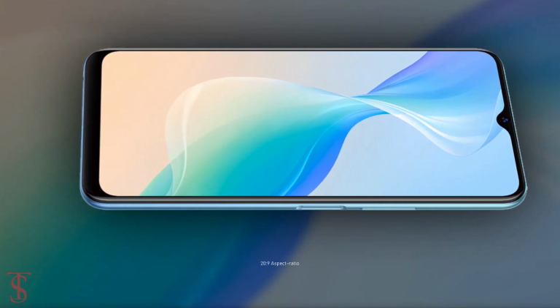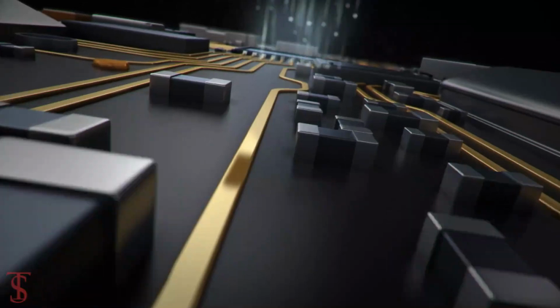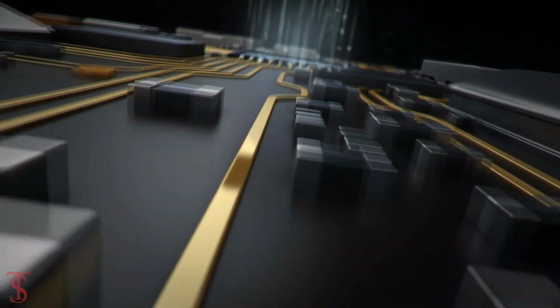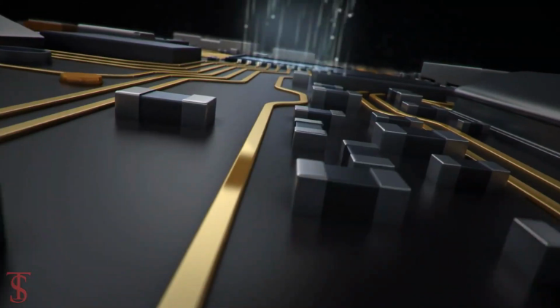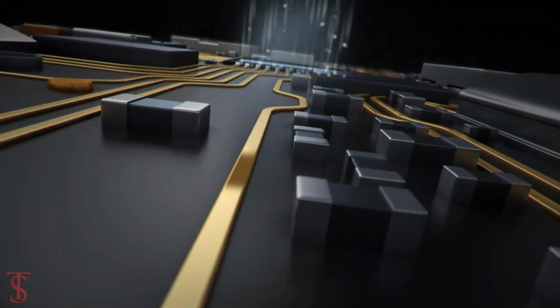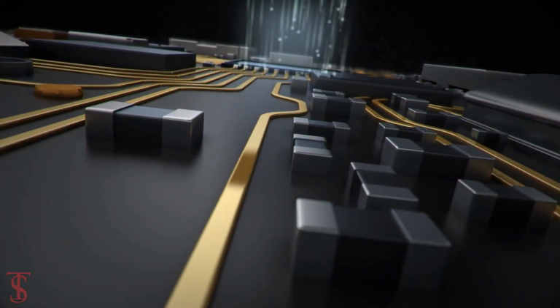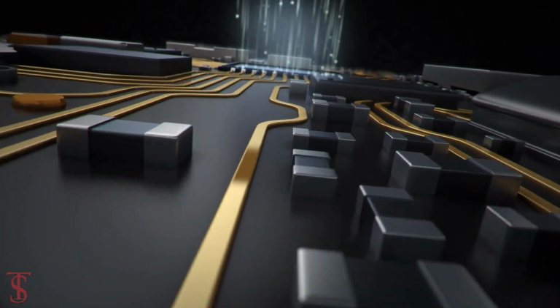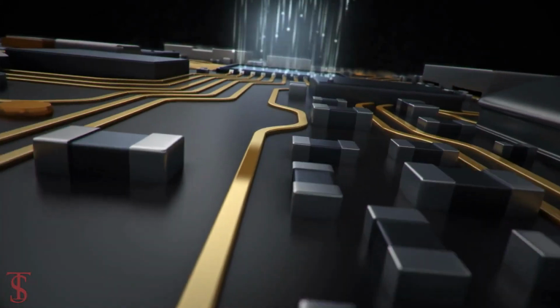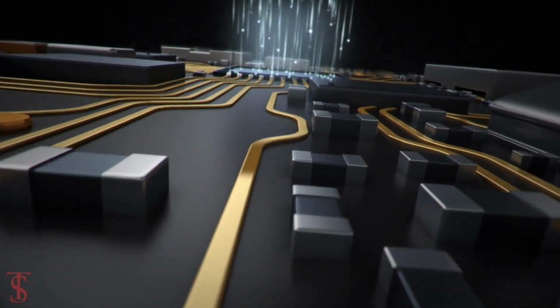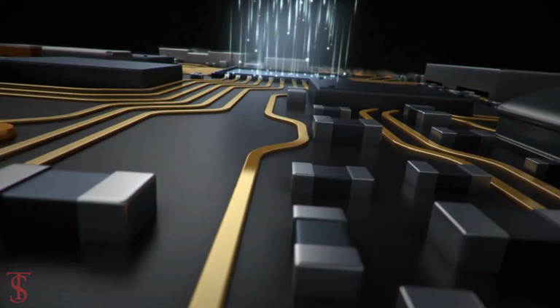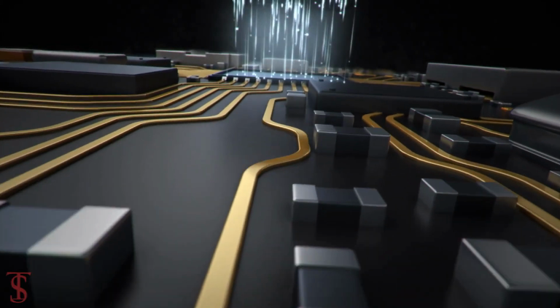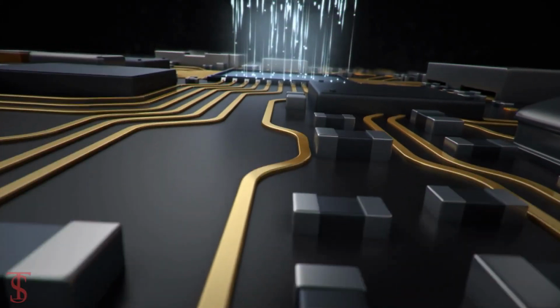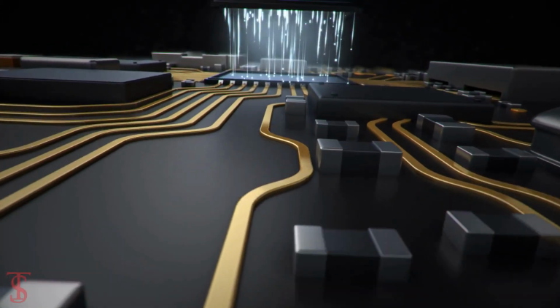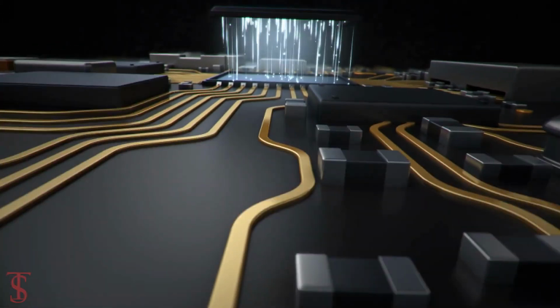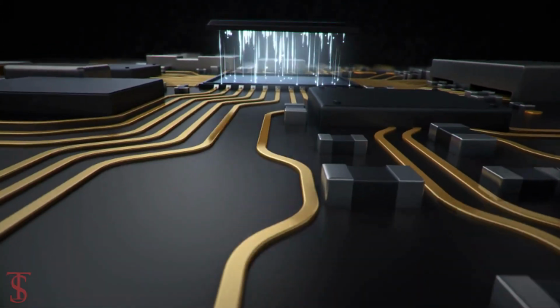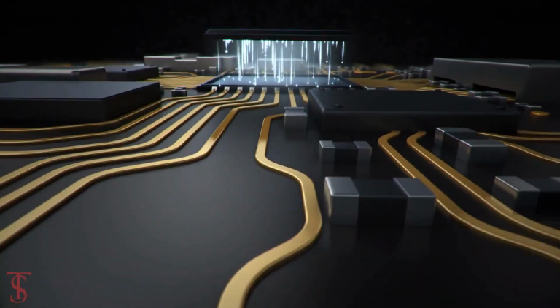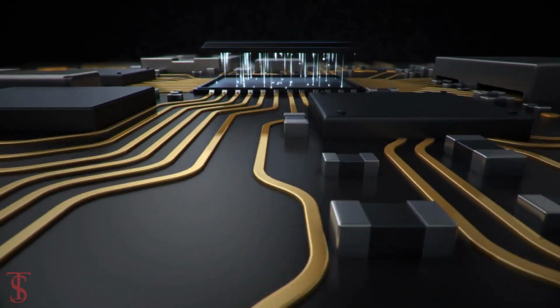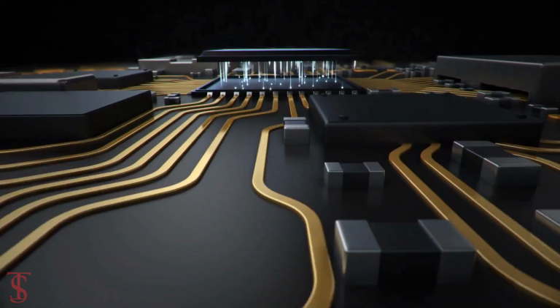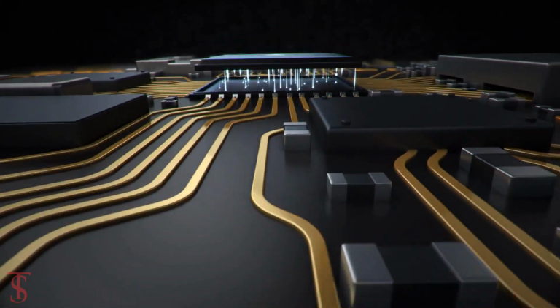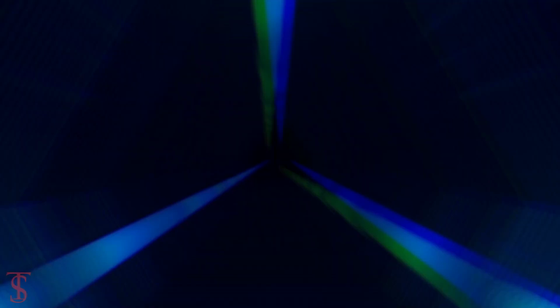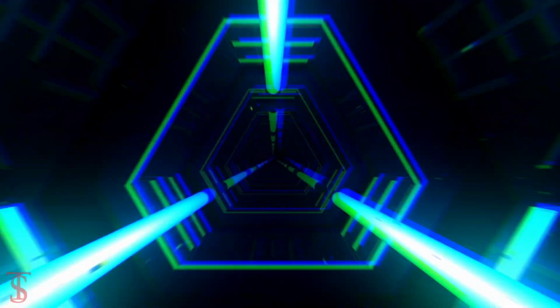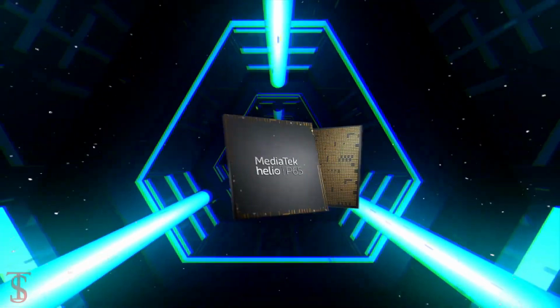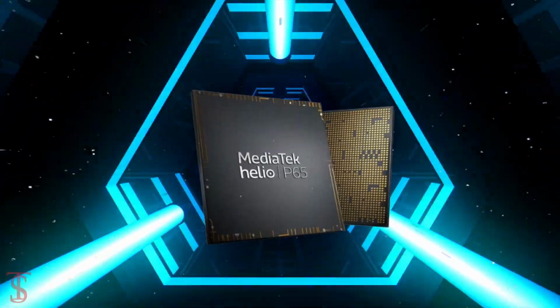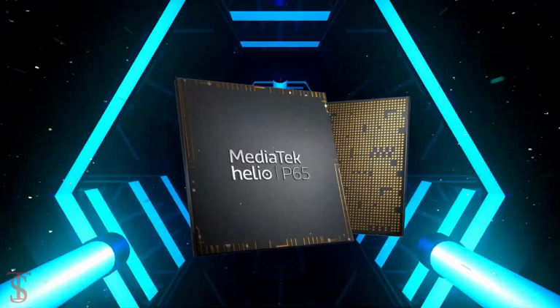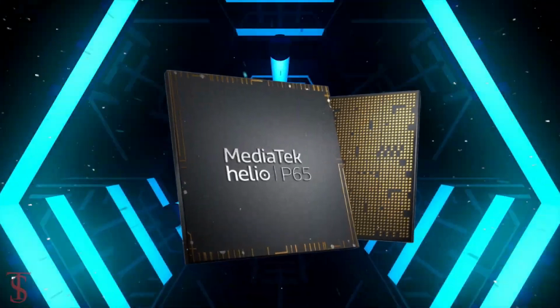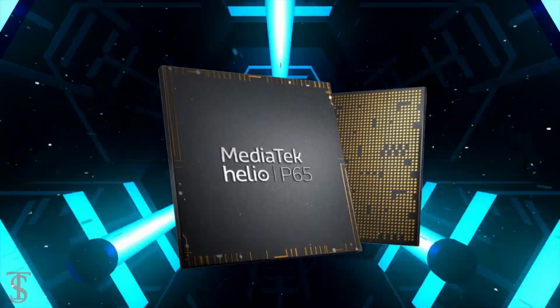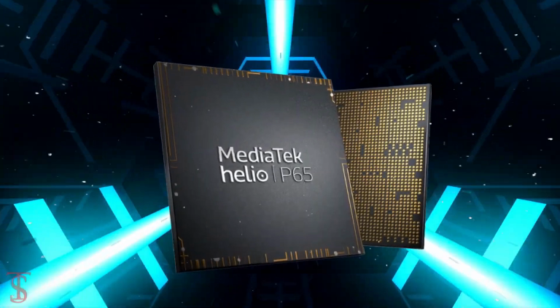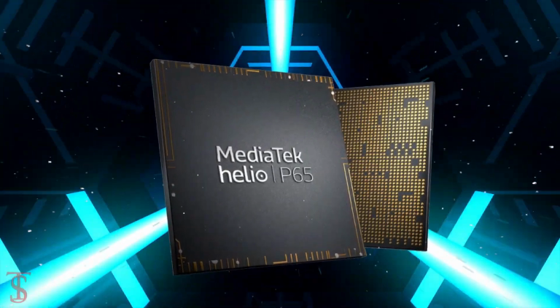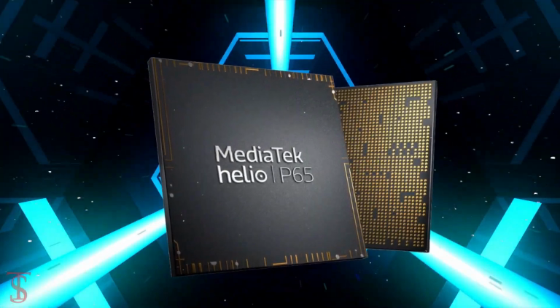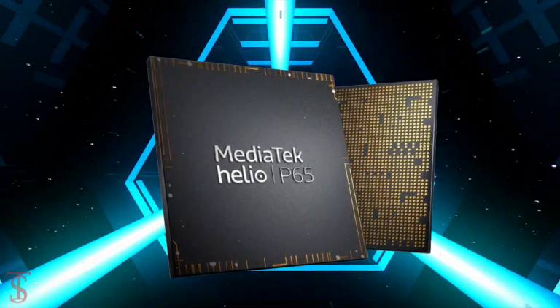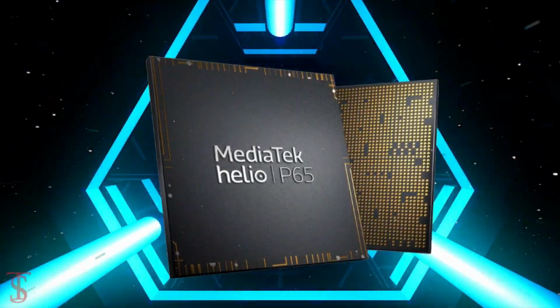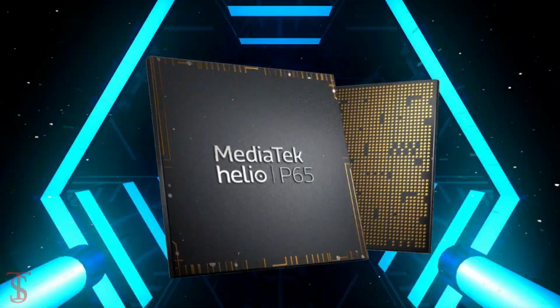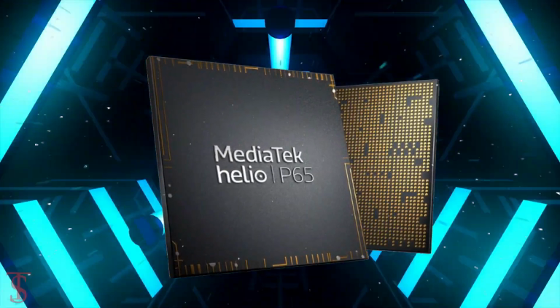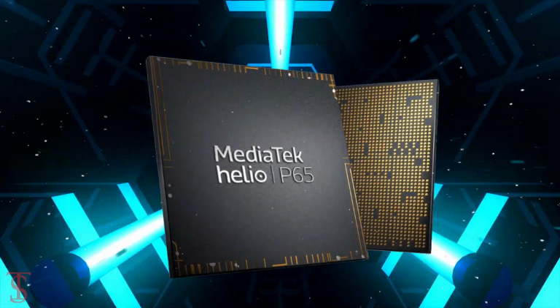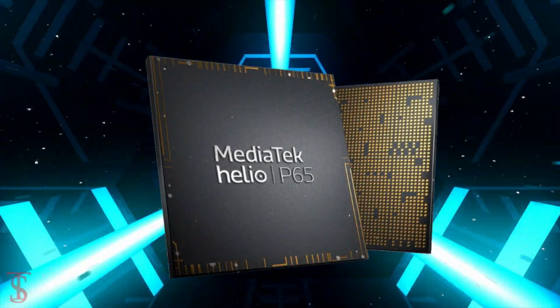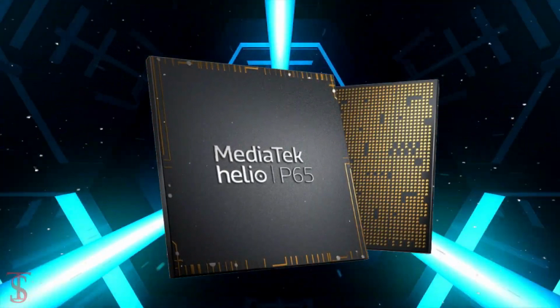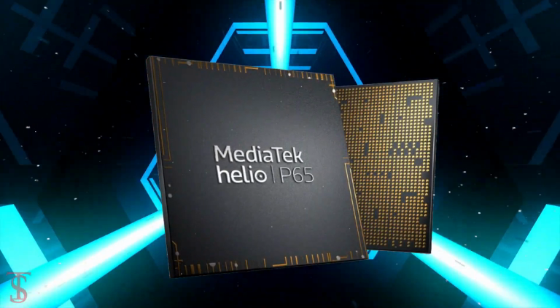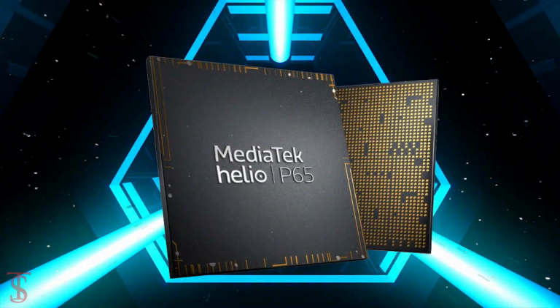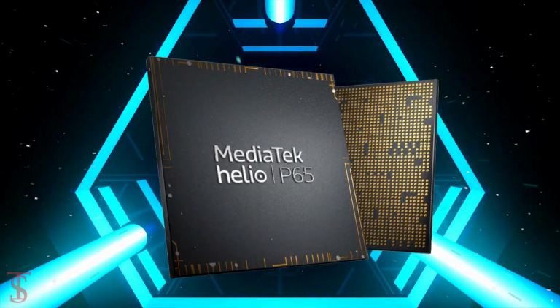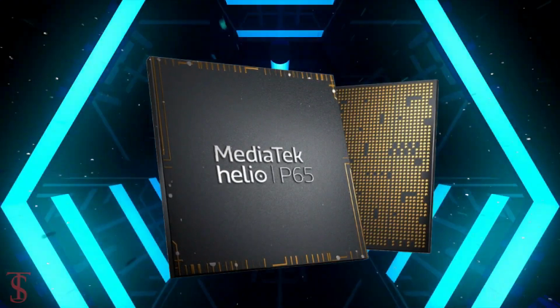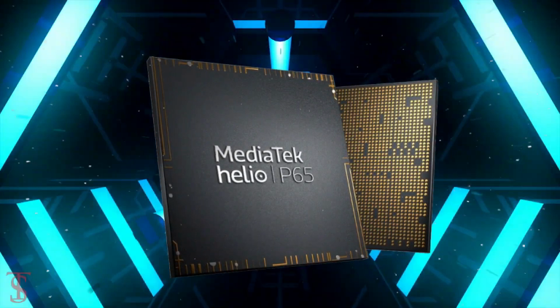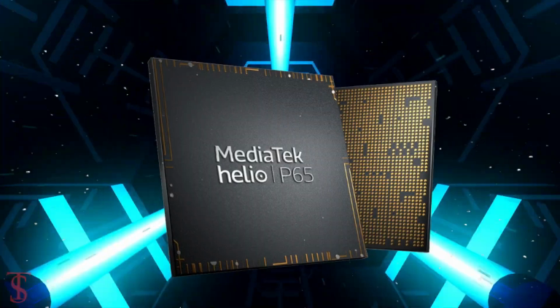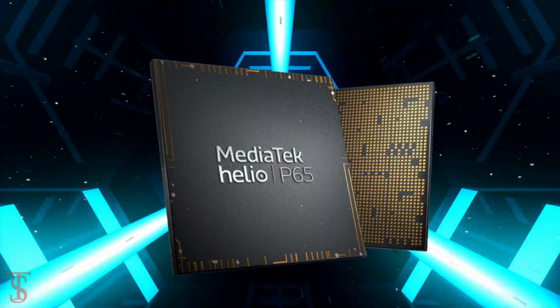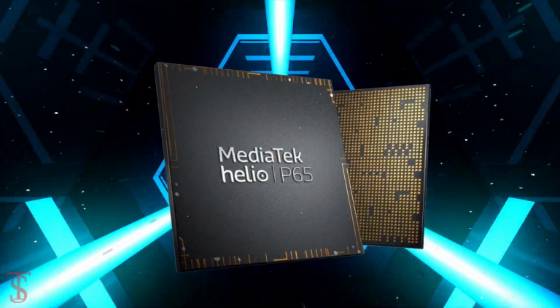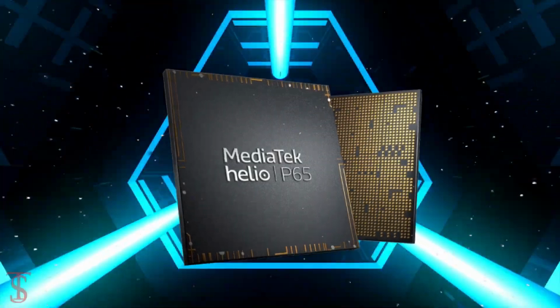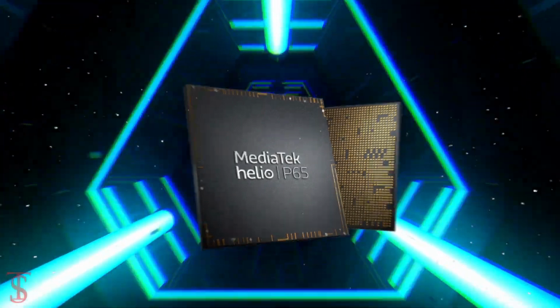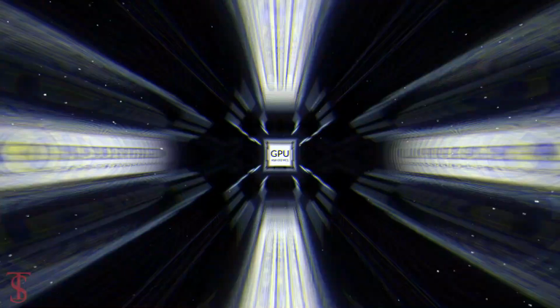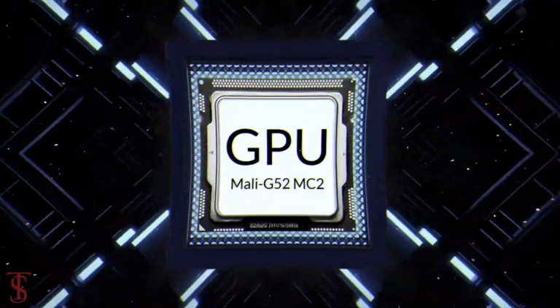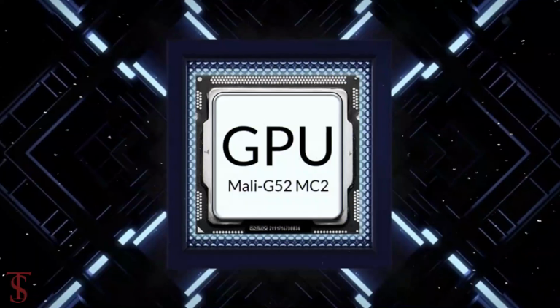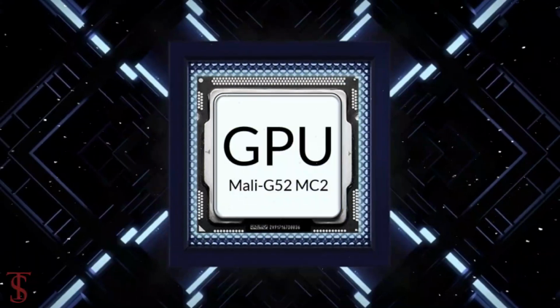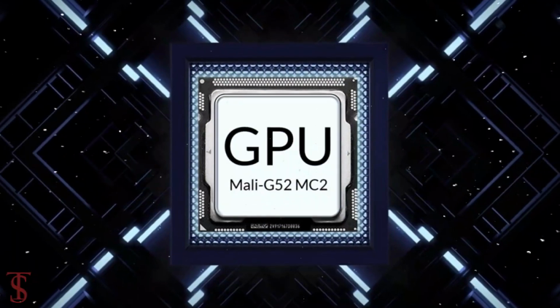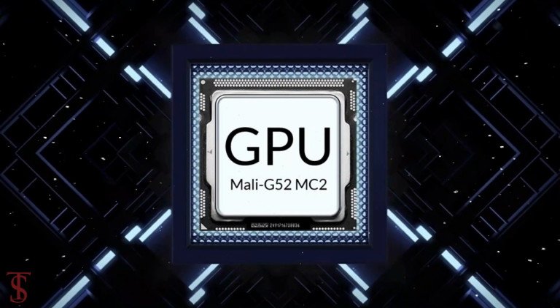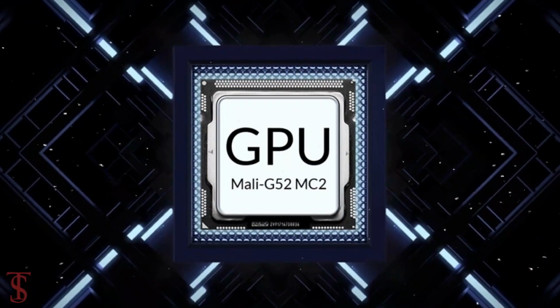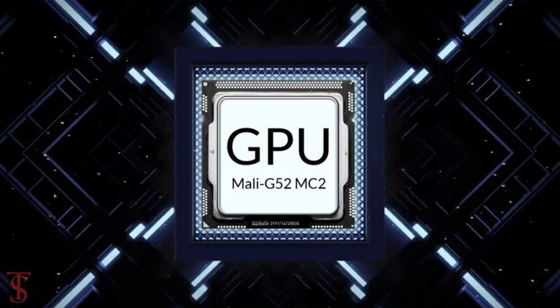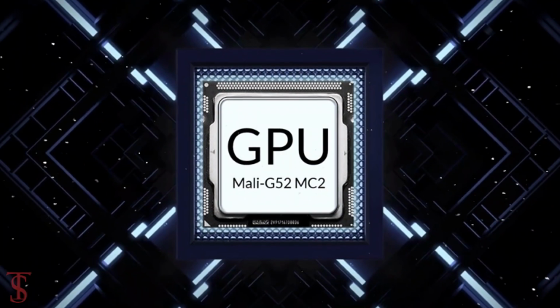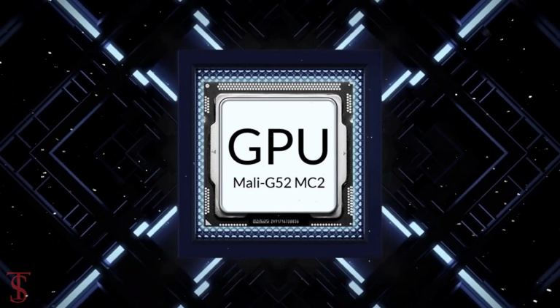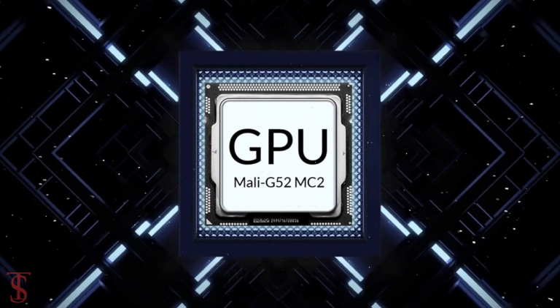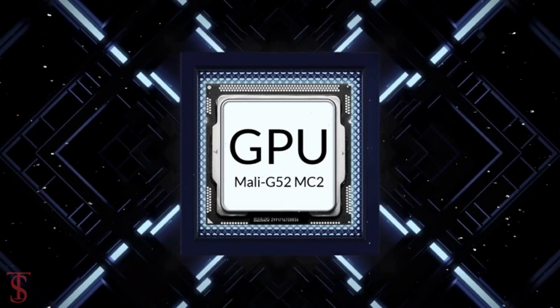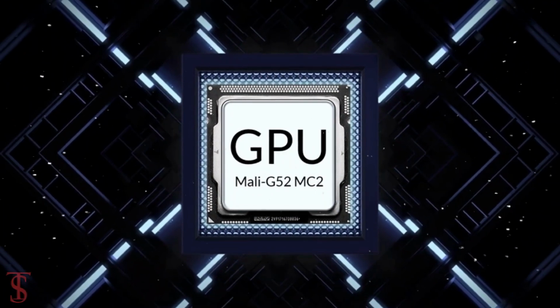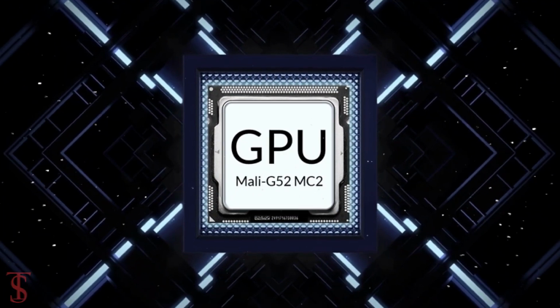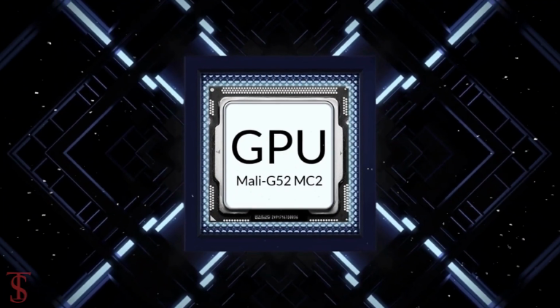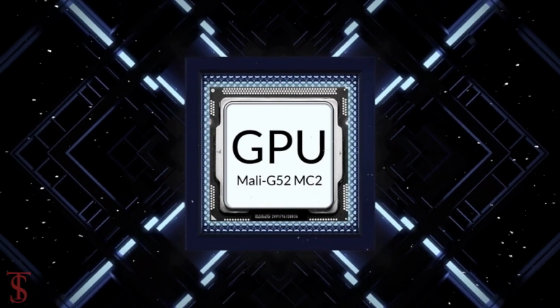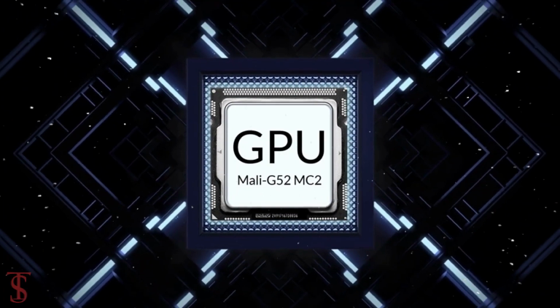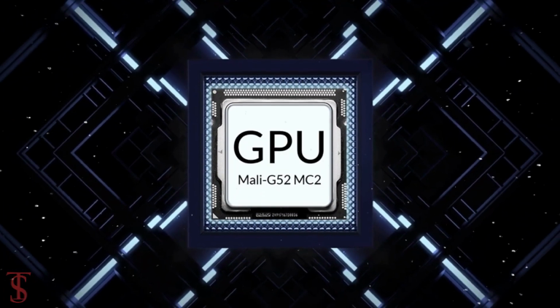Under the hood, the phone is powered by a MediaTek Helio P65 chipset paired with a Mali G52MC2 GPU.